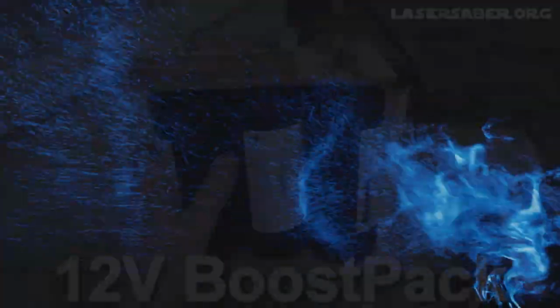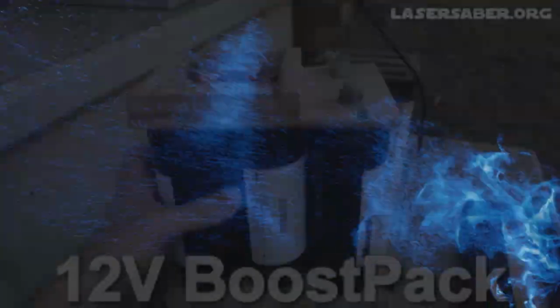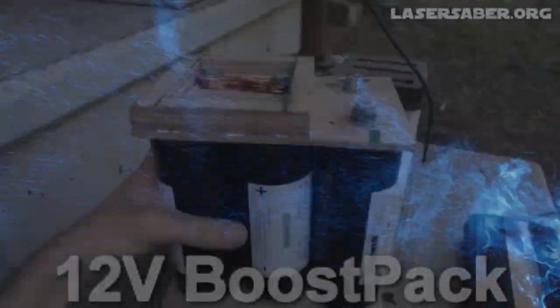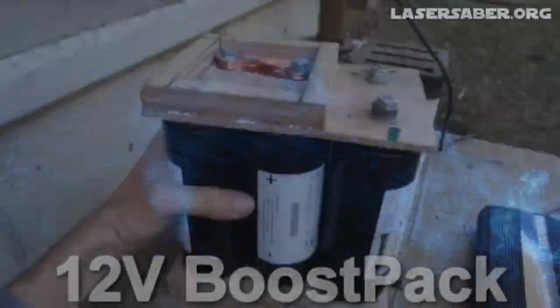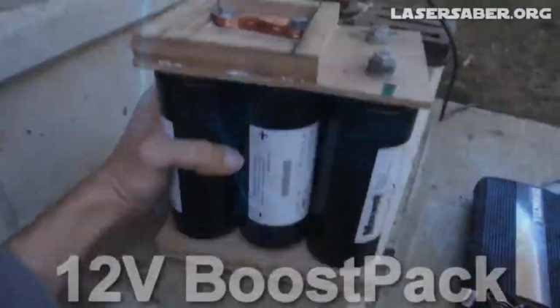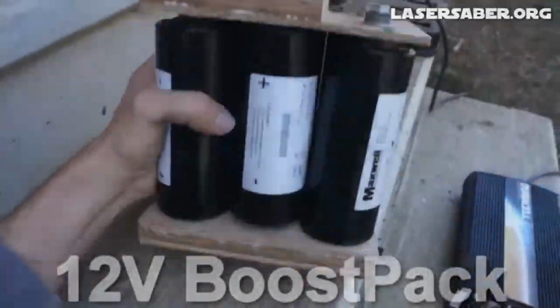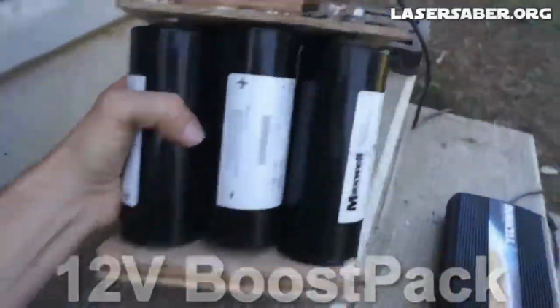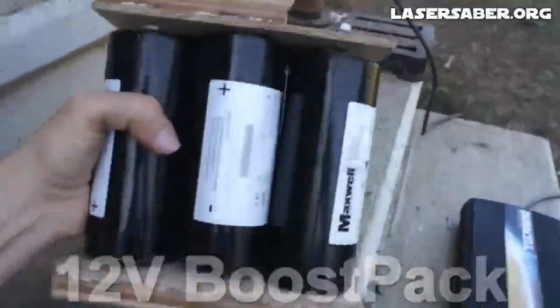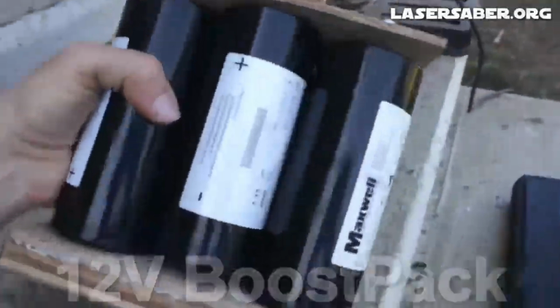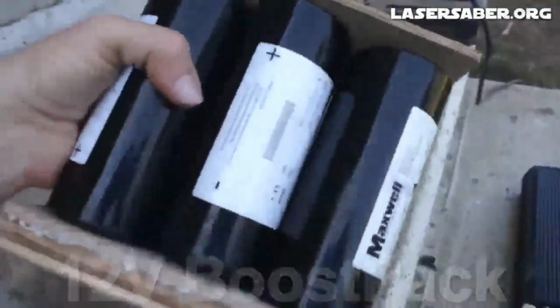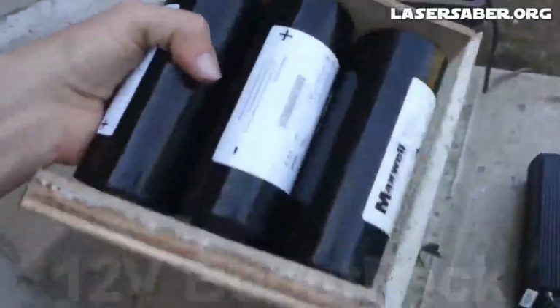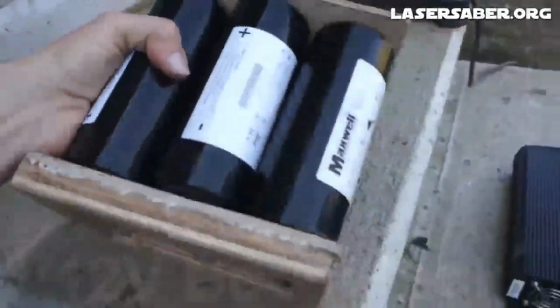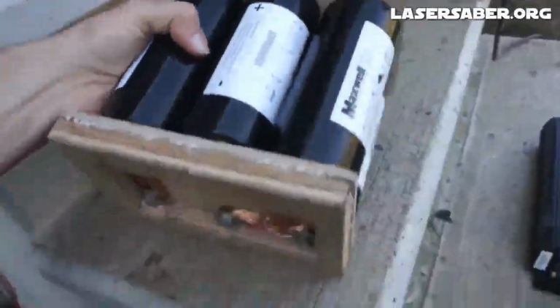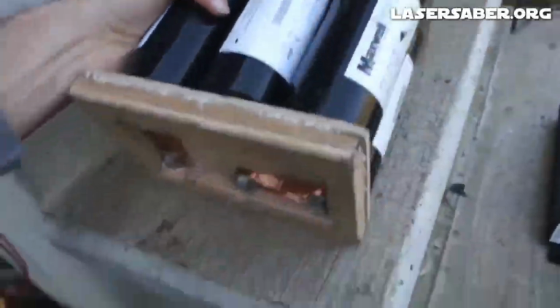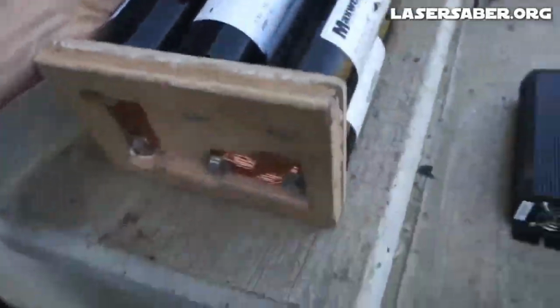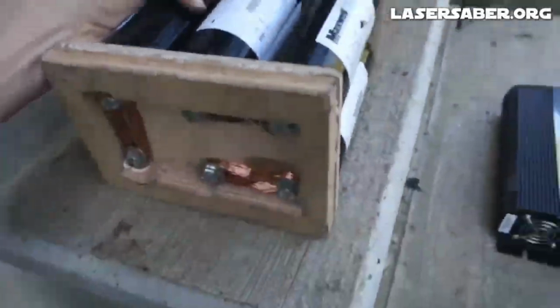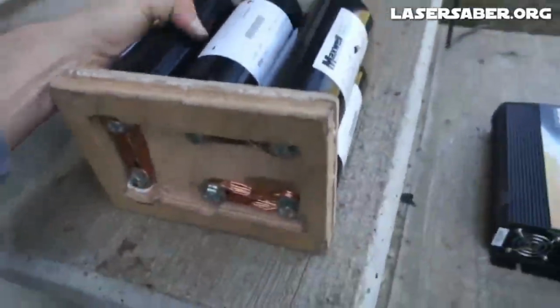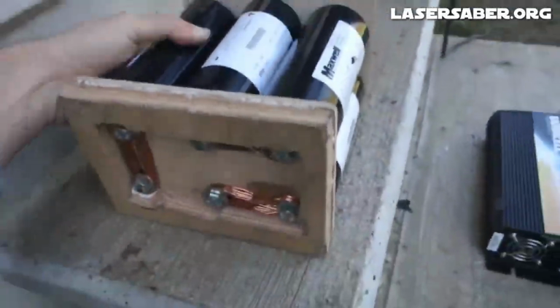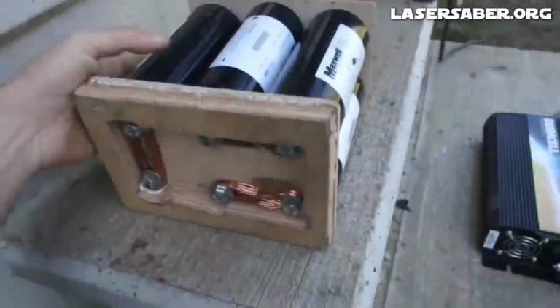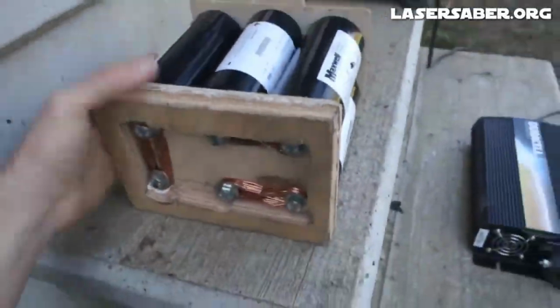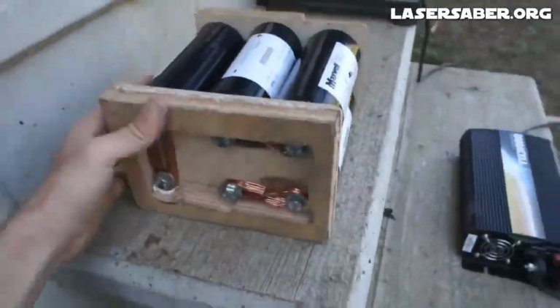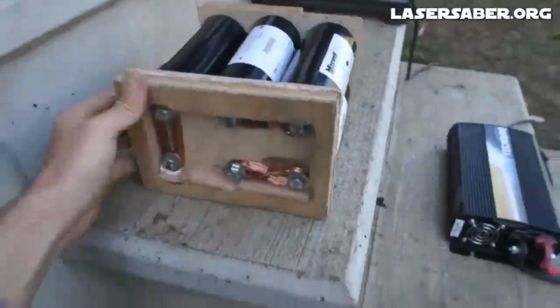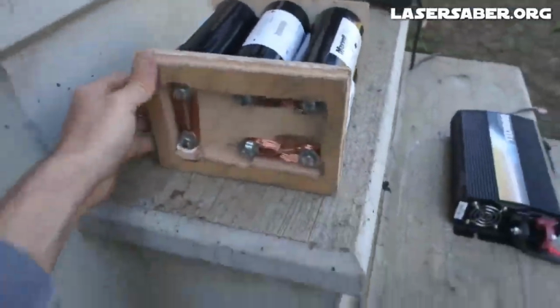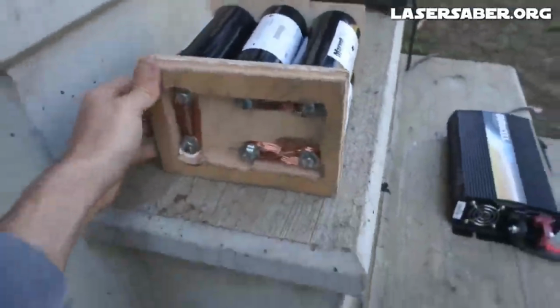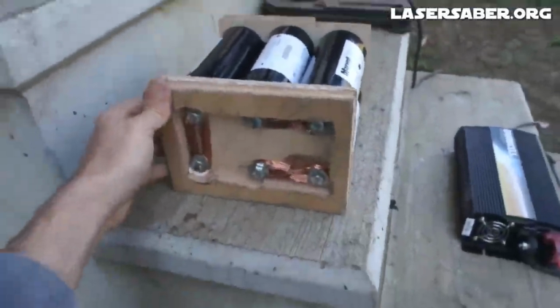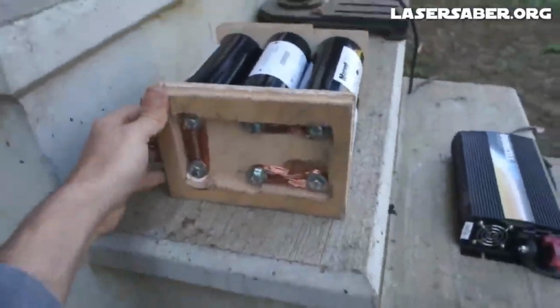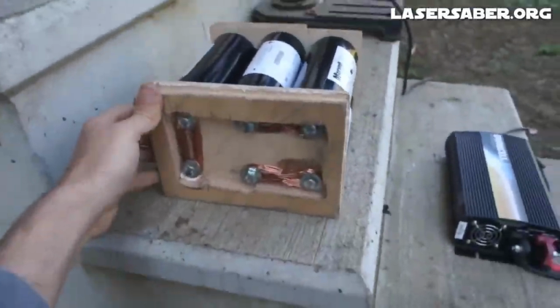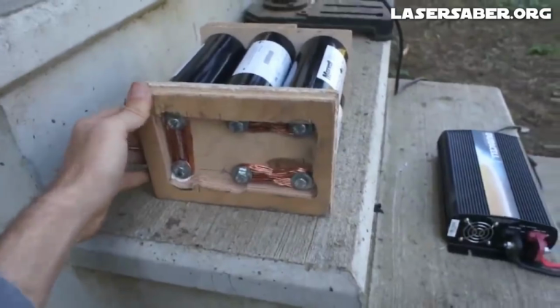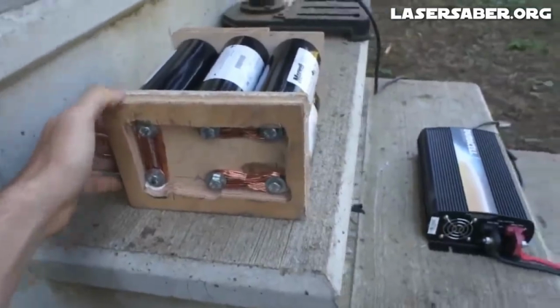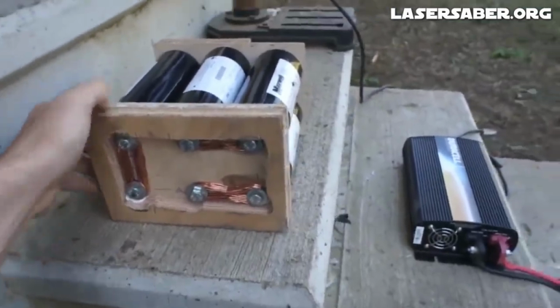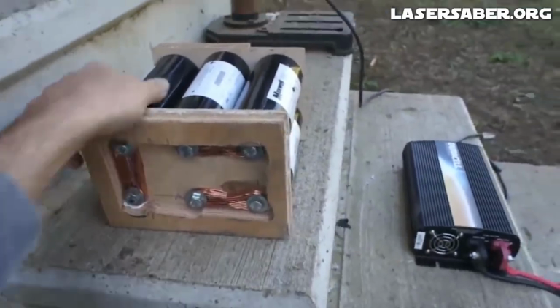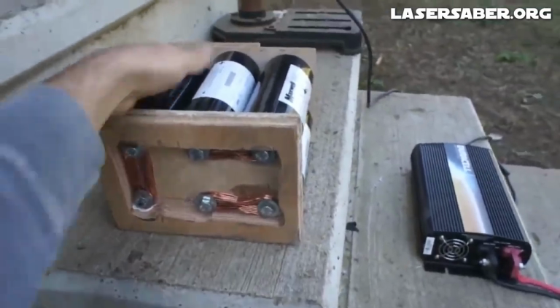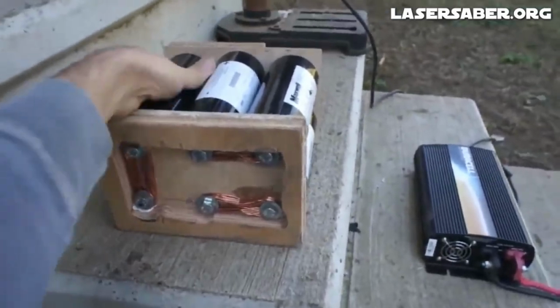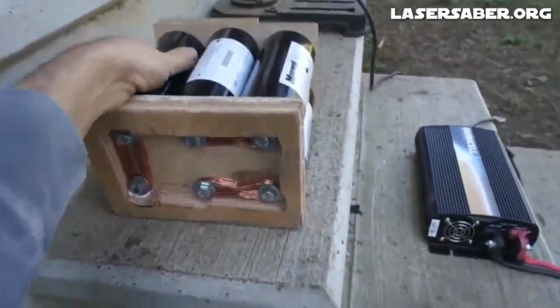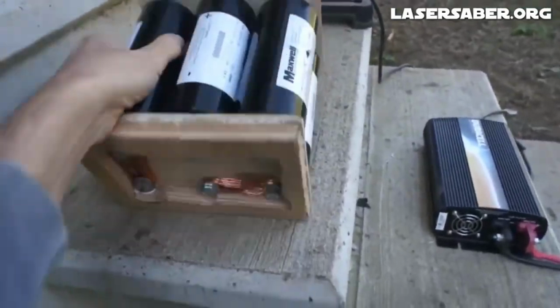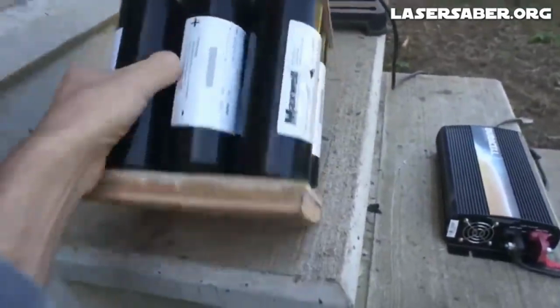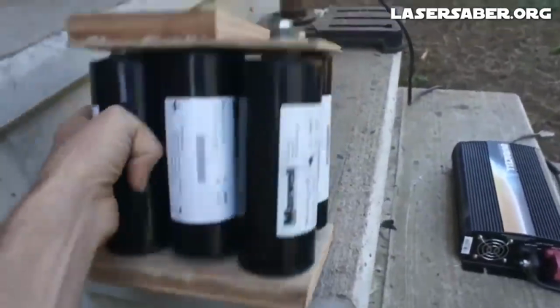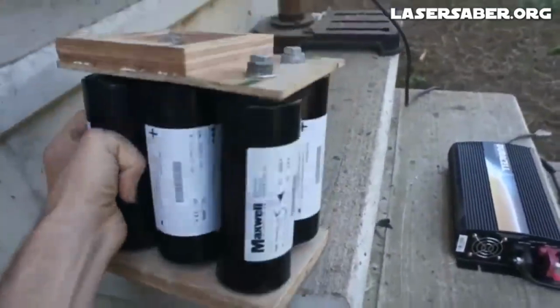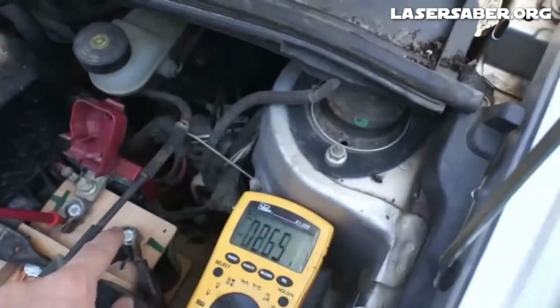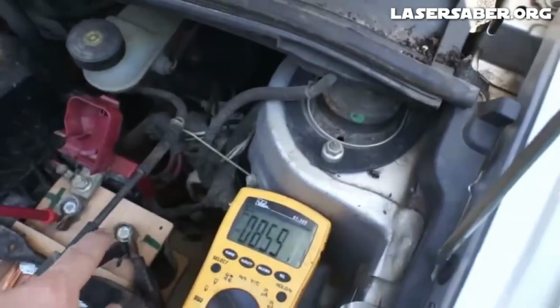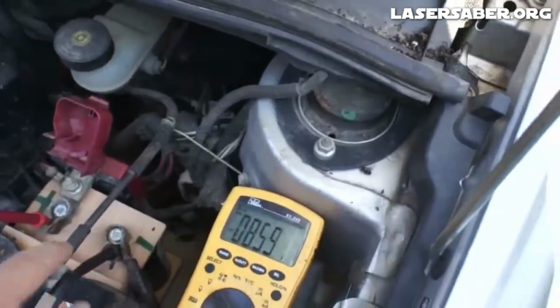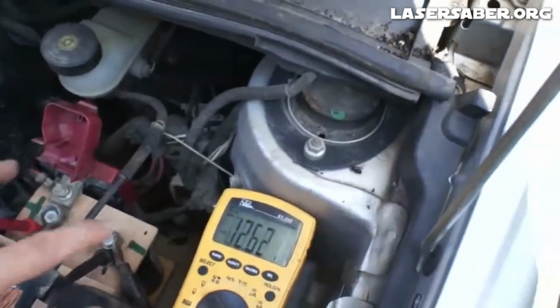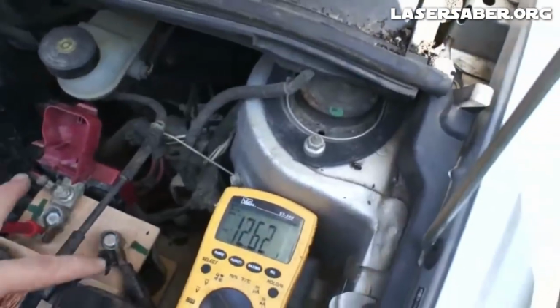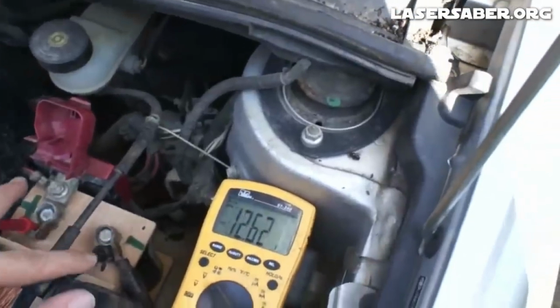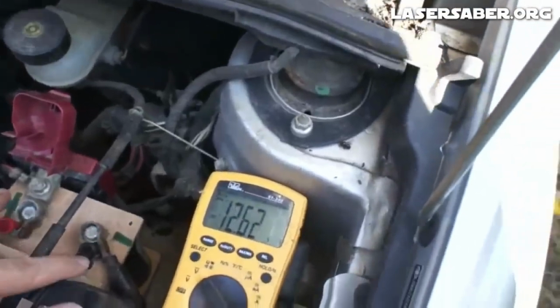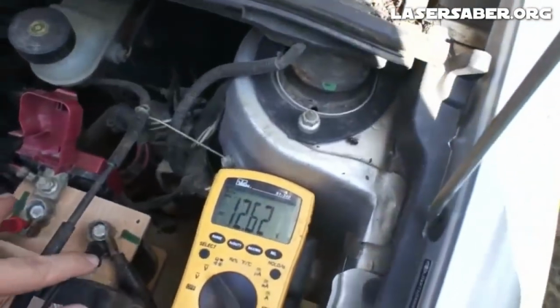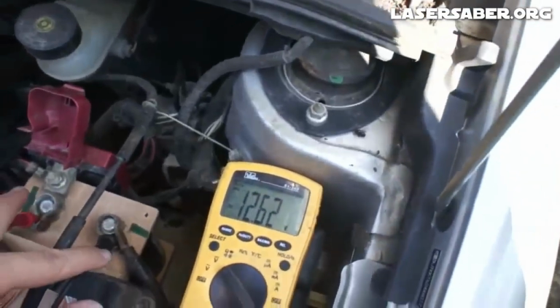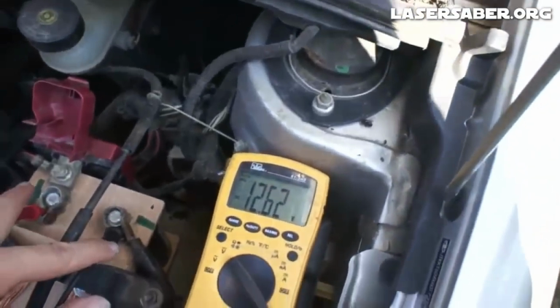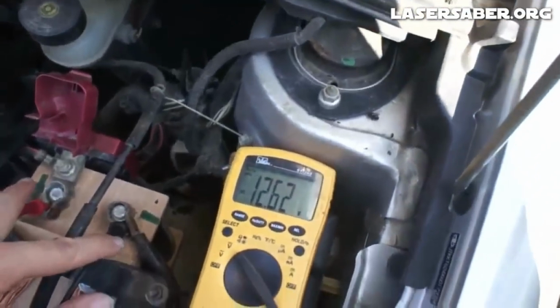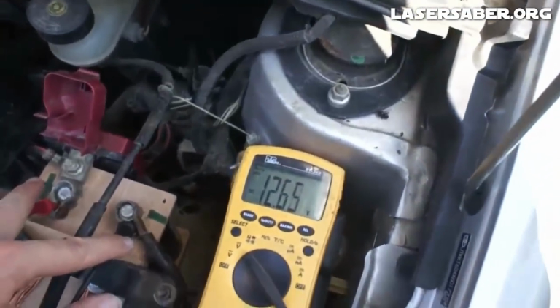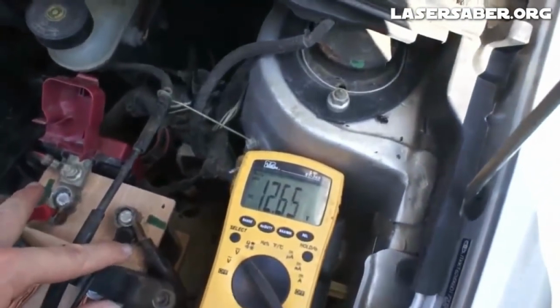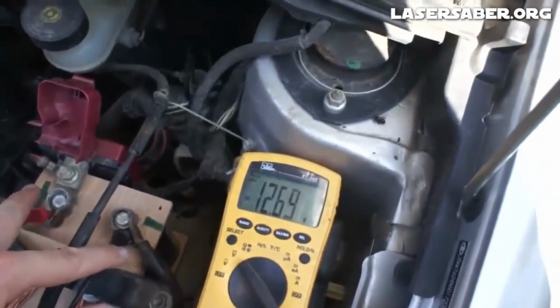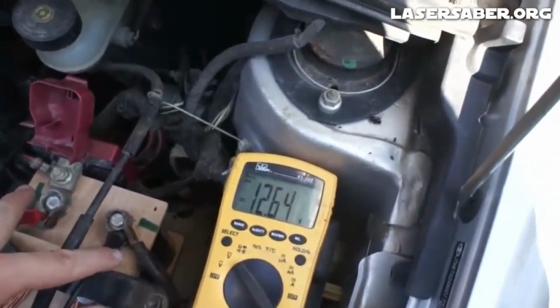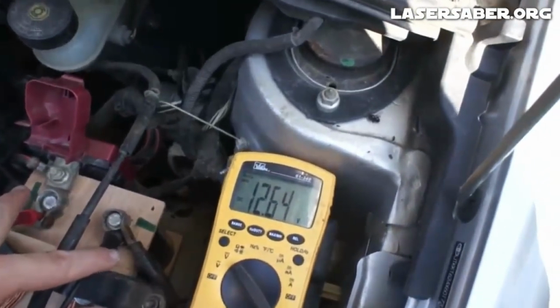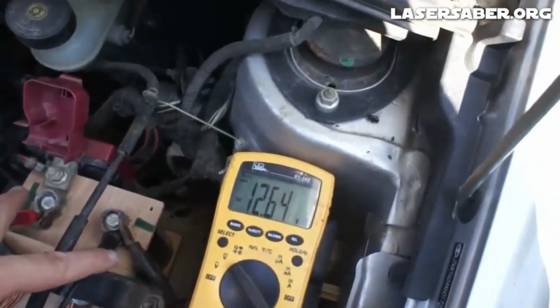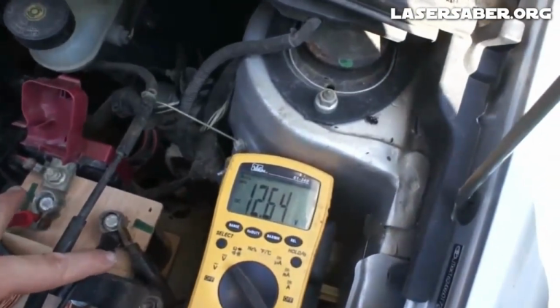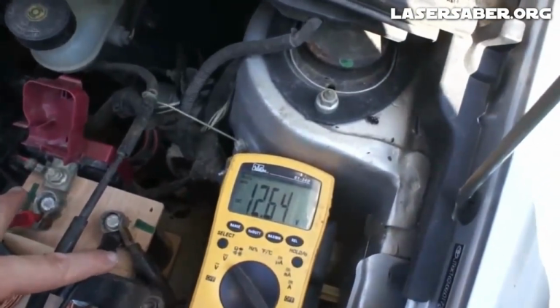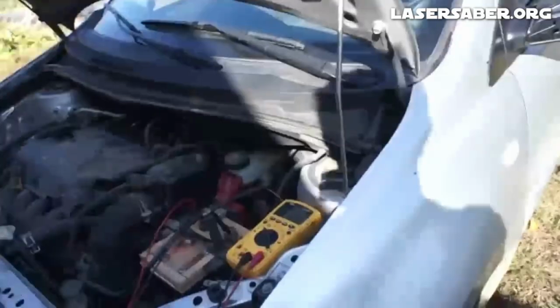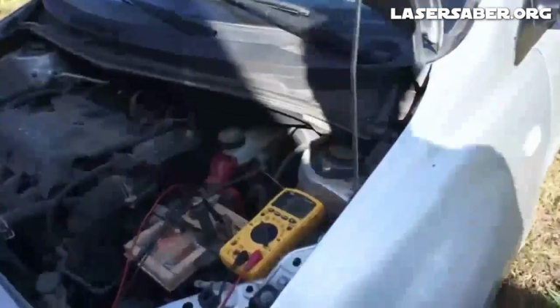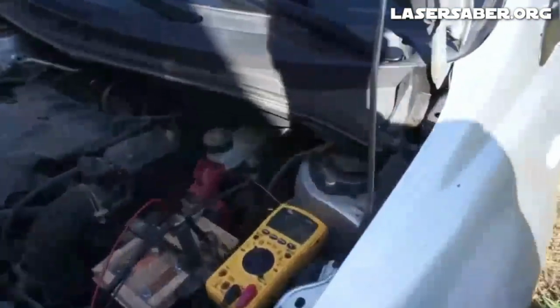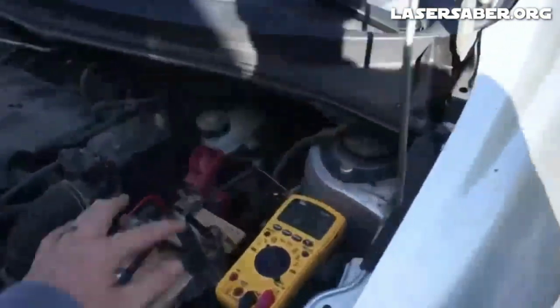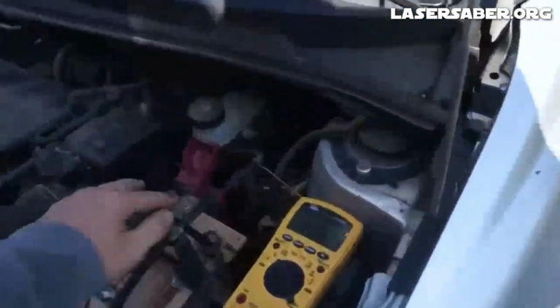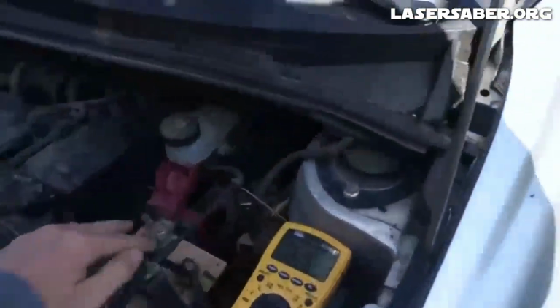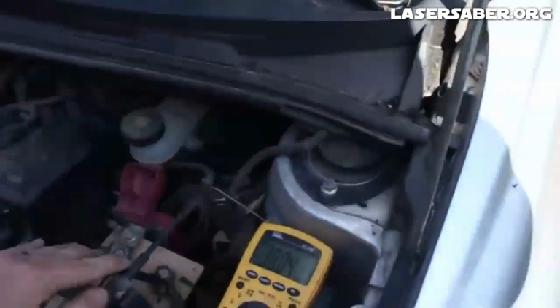Over 10 years ago, I built up the original Boost Pack. I used that Boost Pack in my car instead of a traditional lead-acid battery for many years.